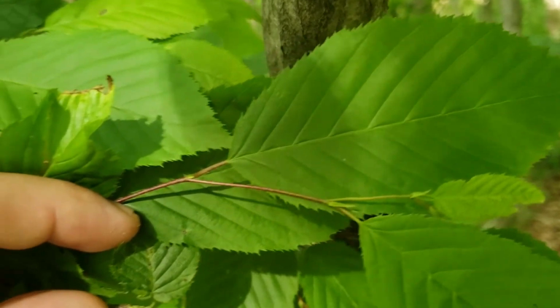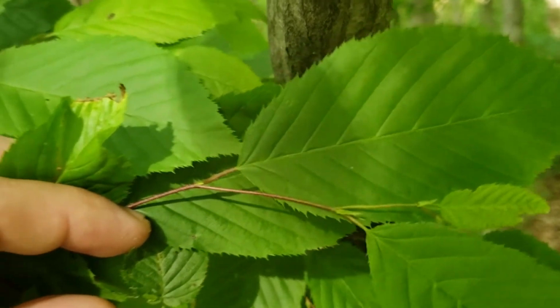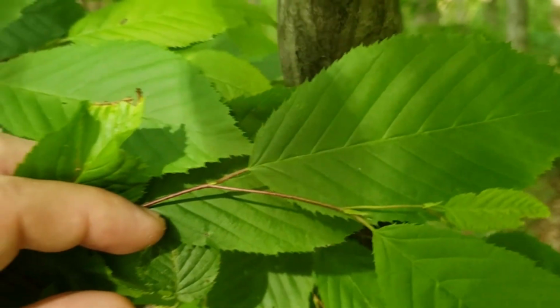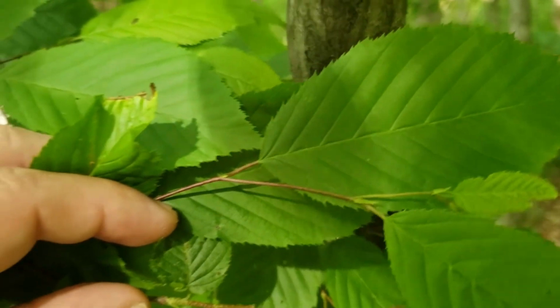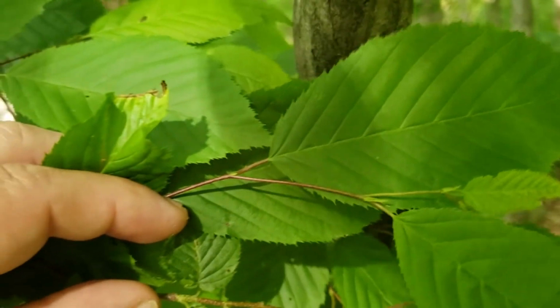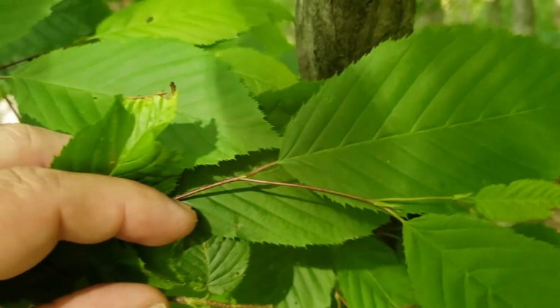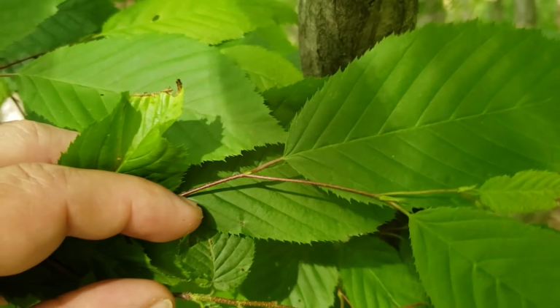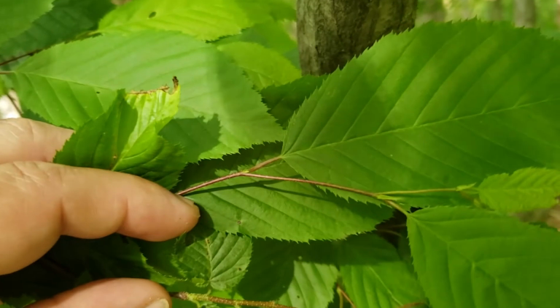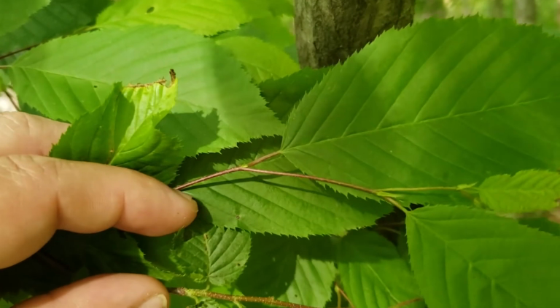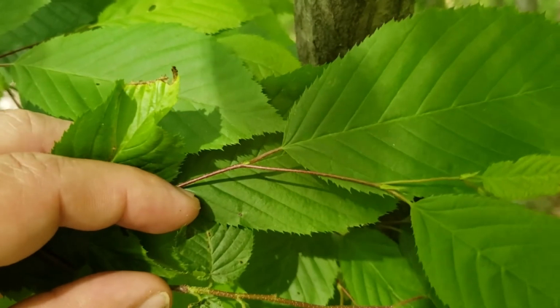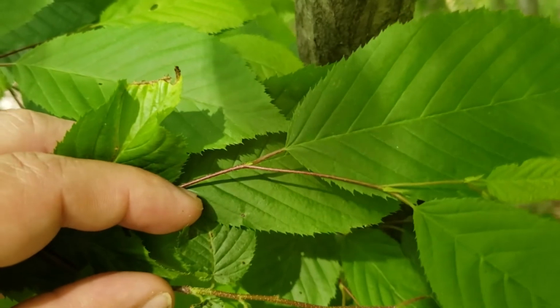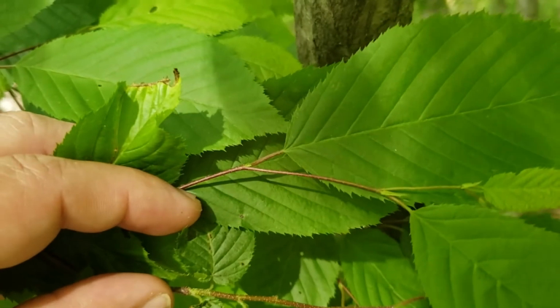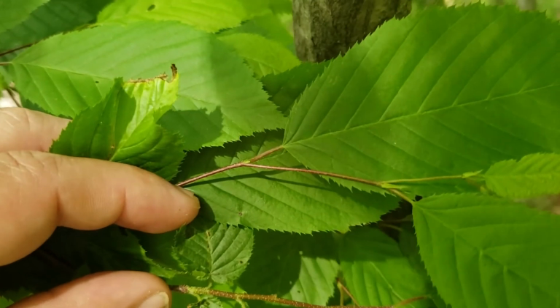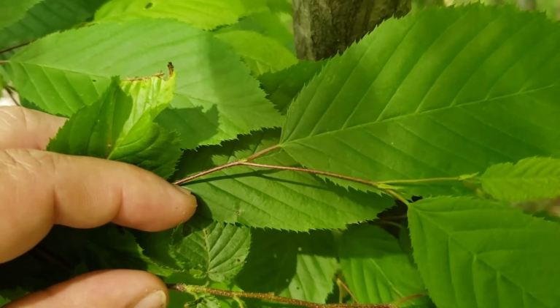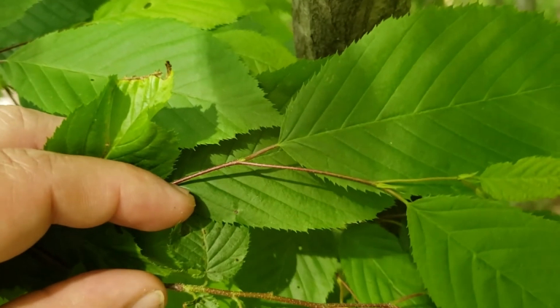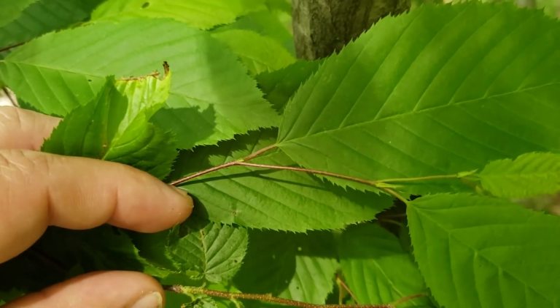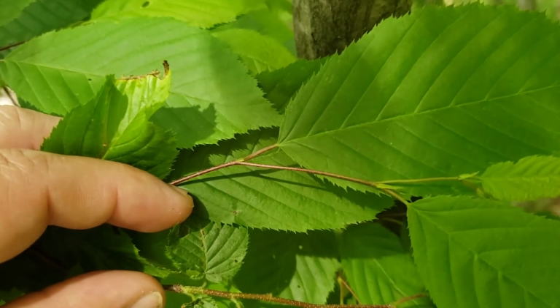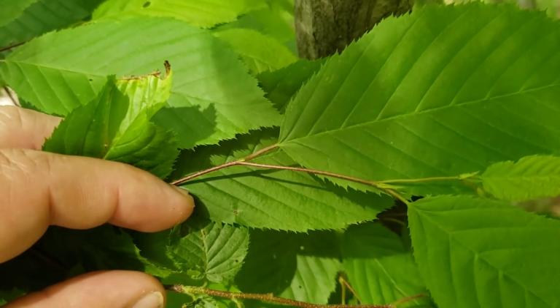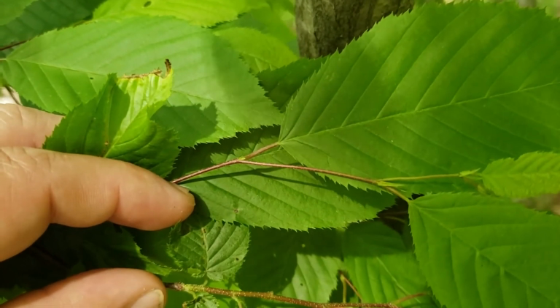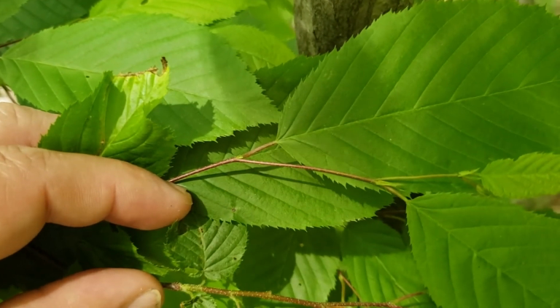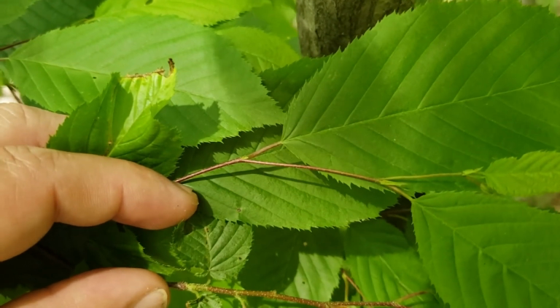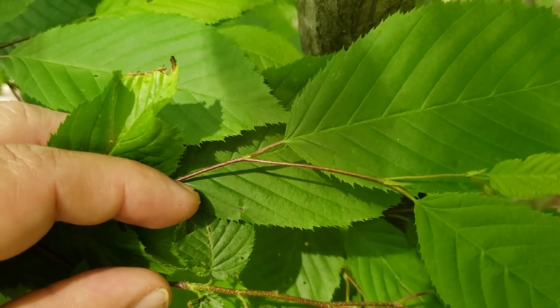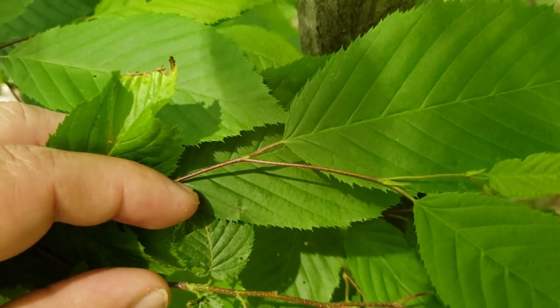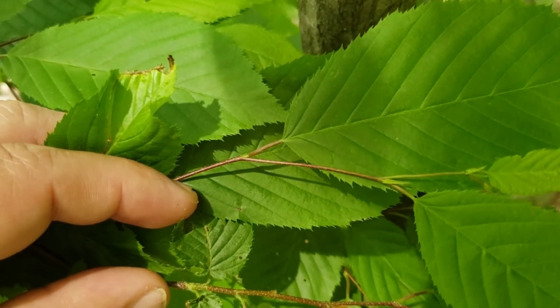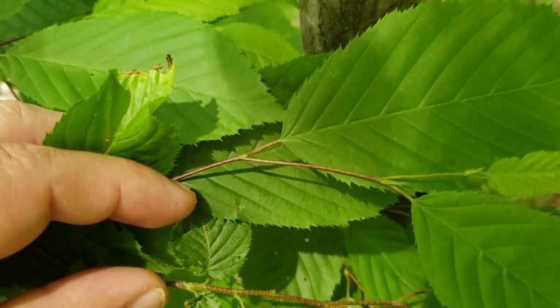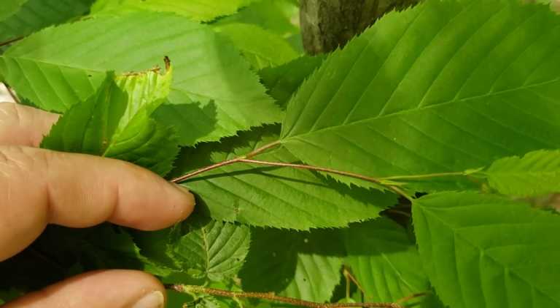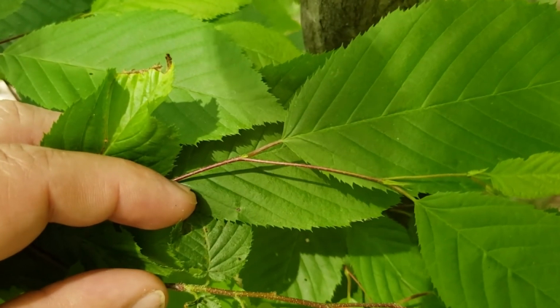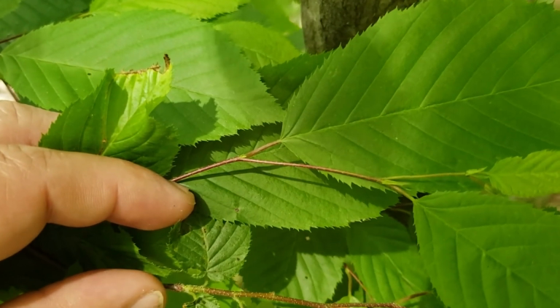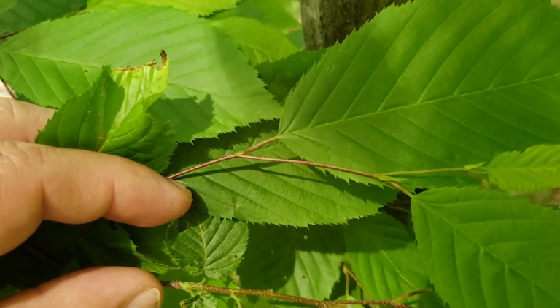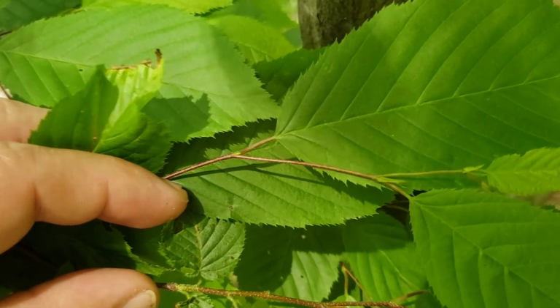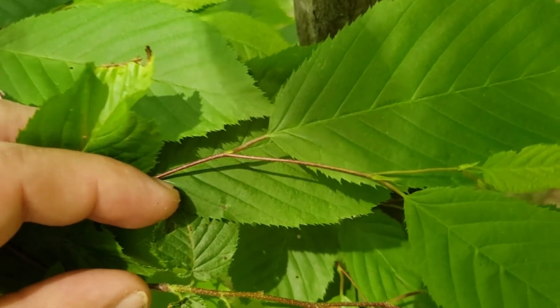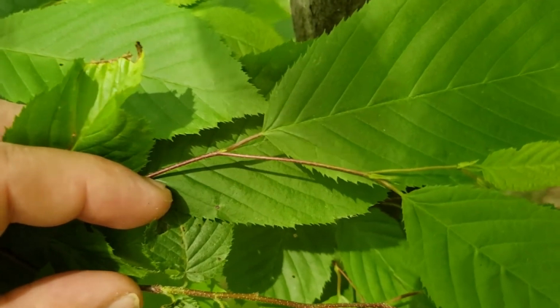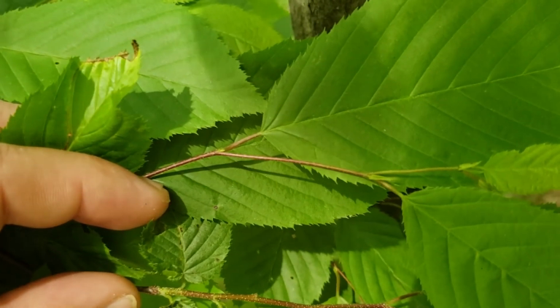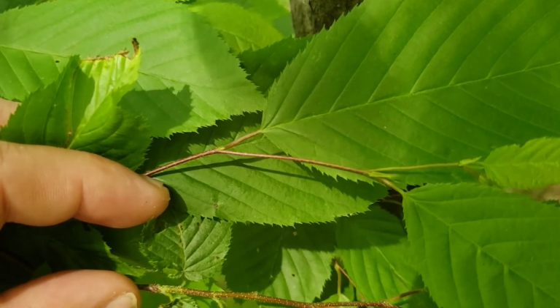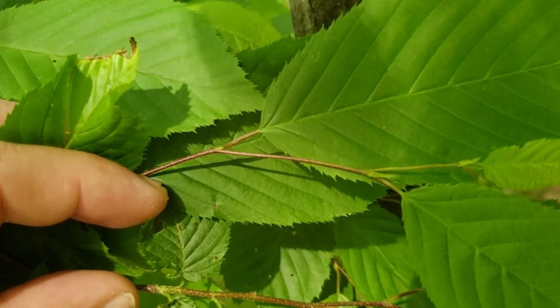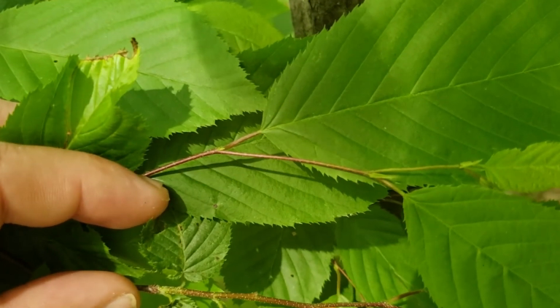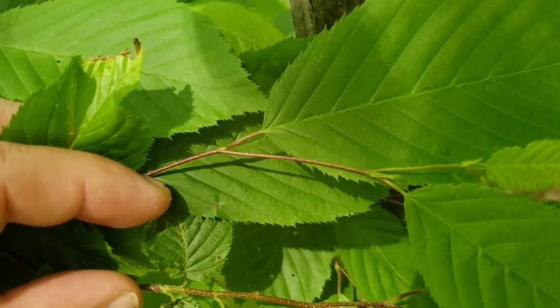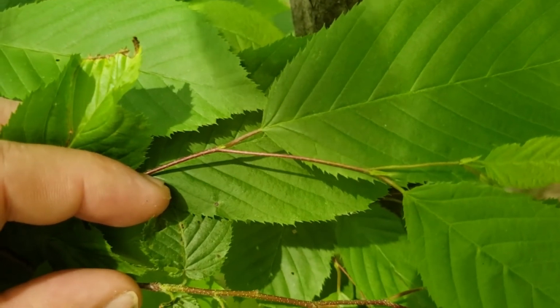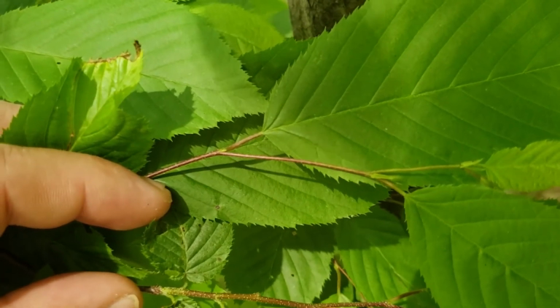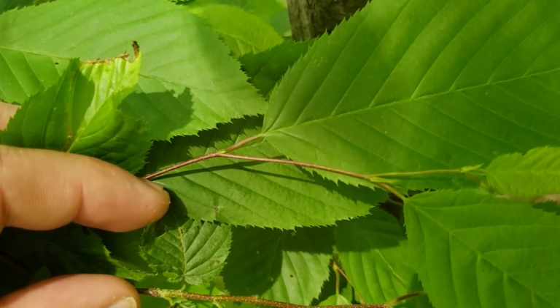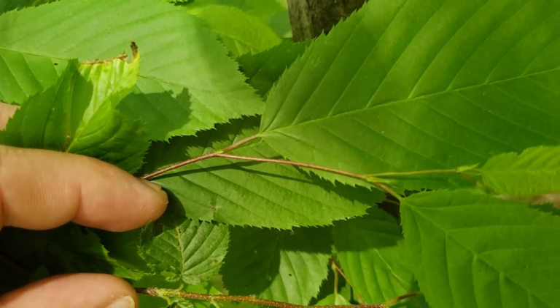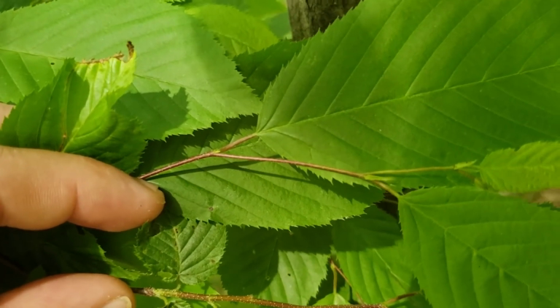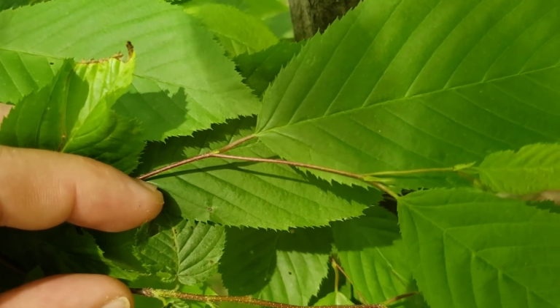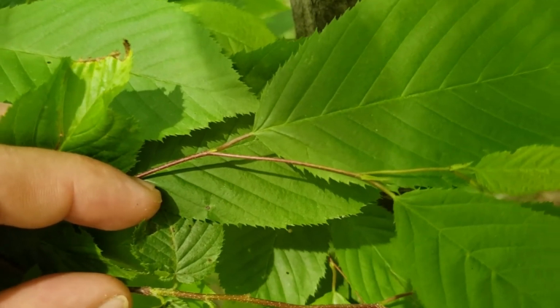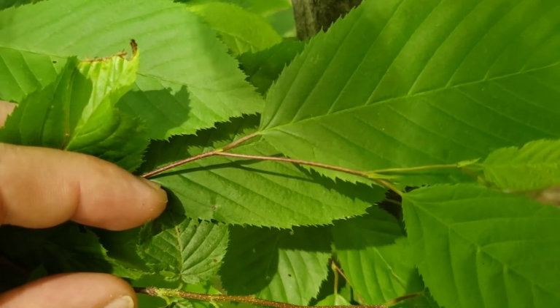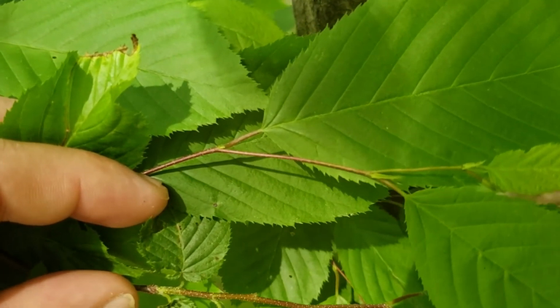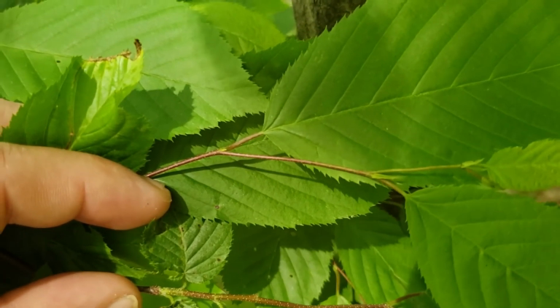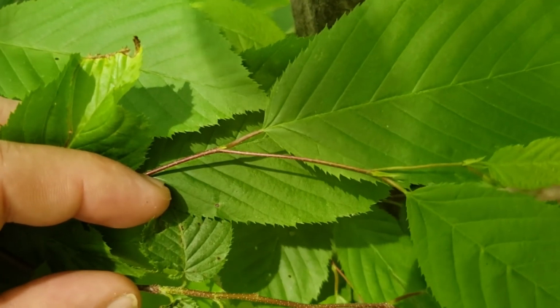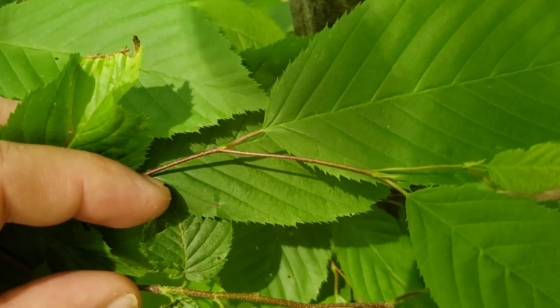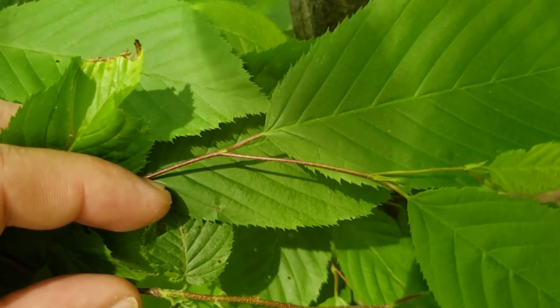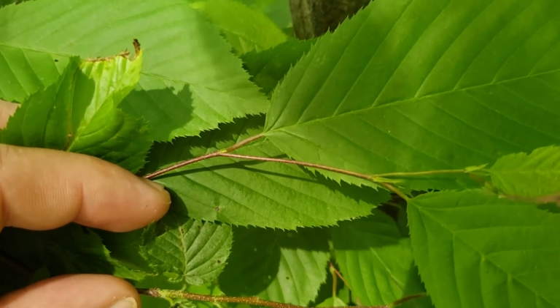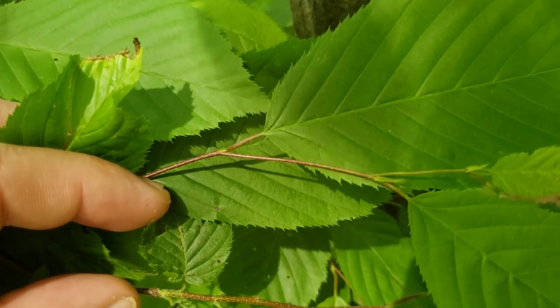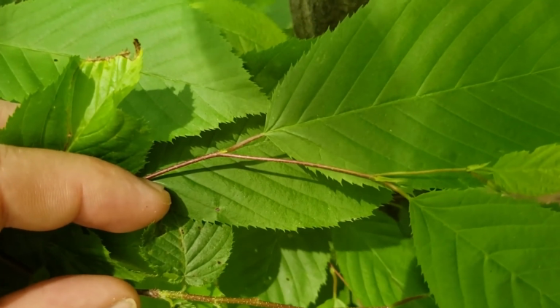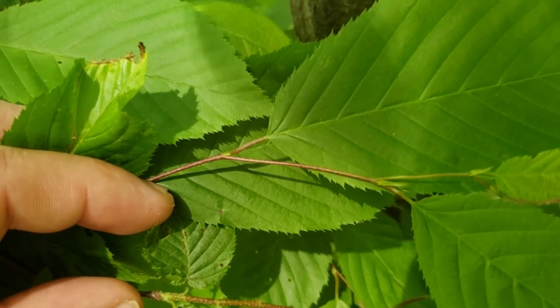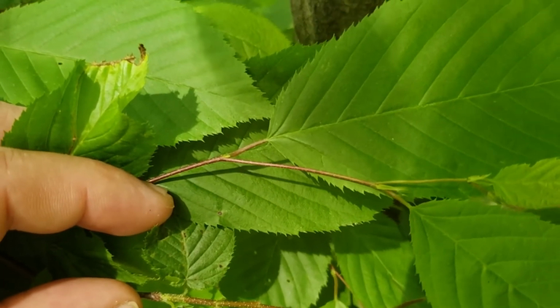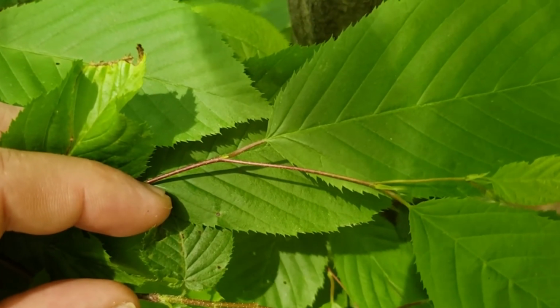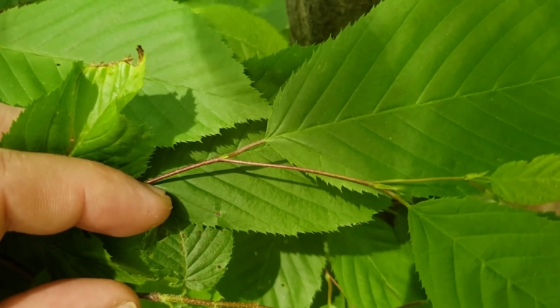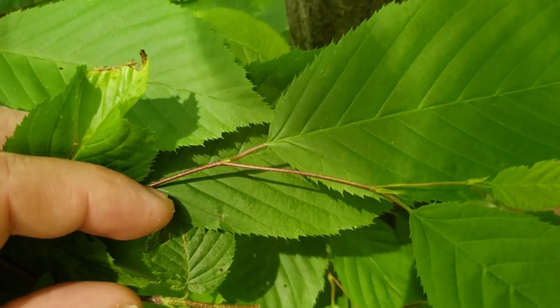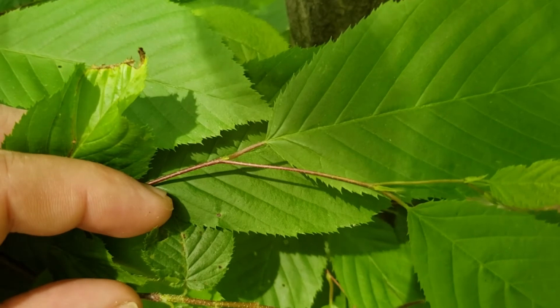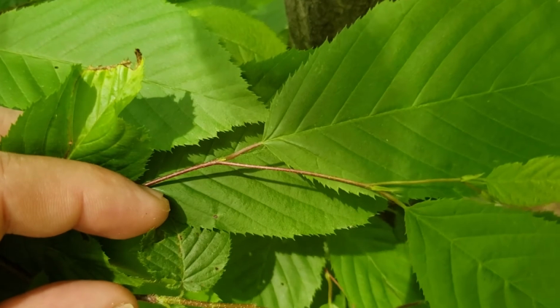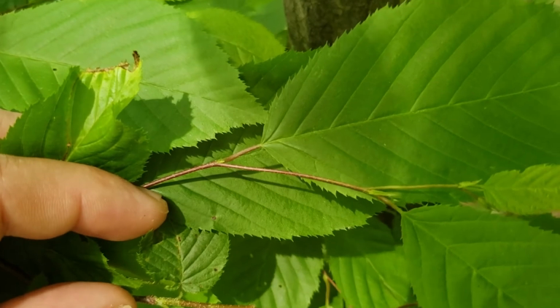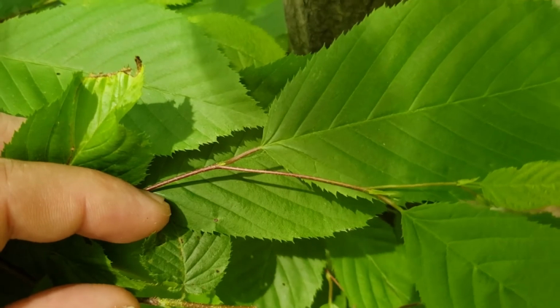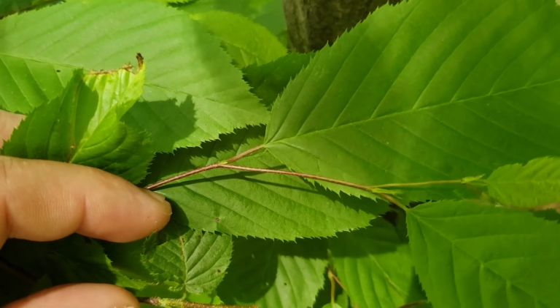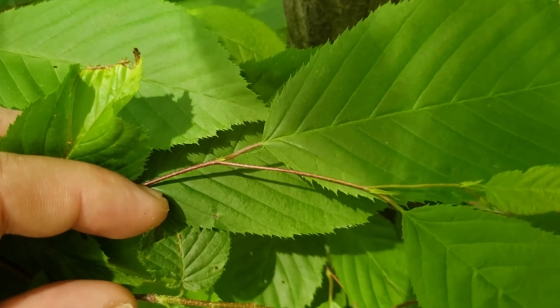Also, this species has very fine twigs, as you can see, so very limber and delicate appearance.